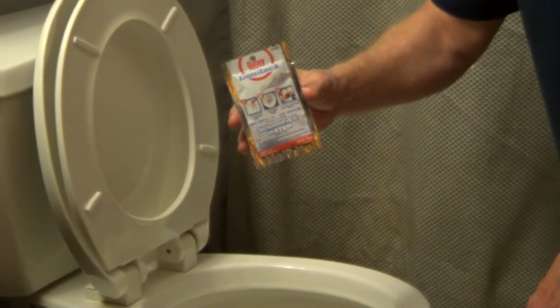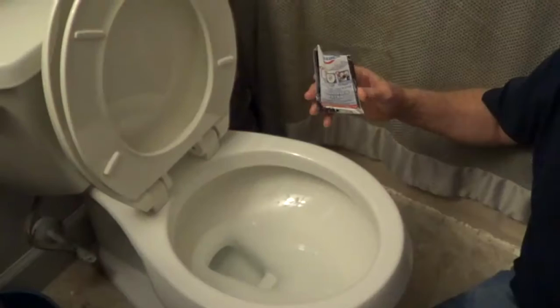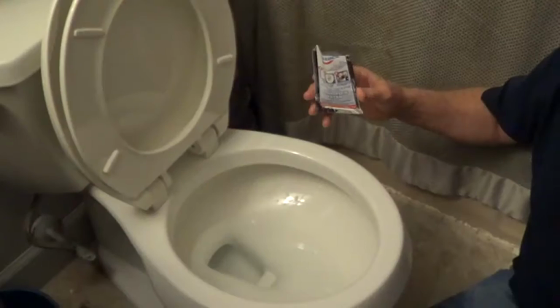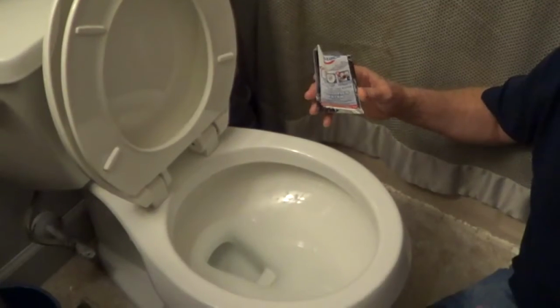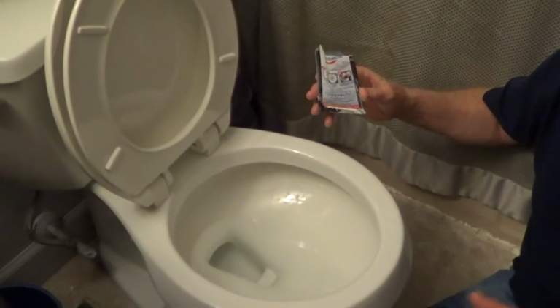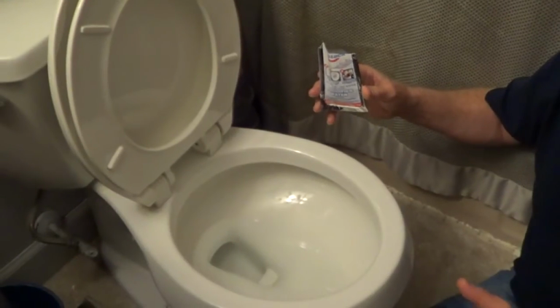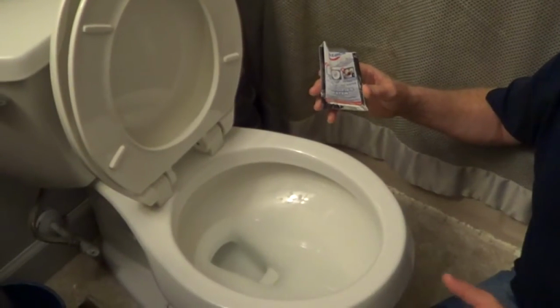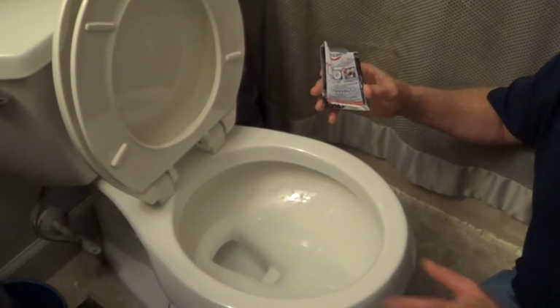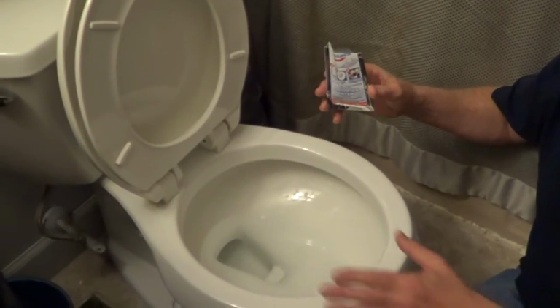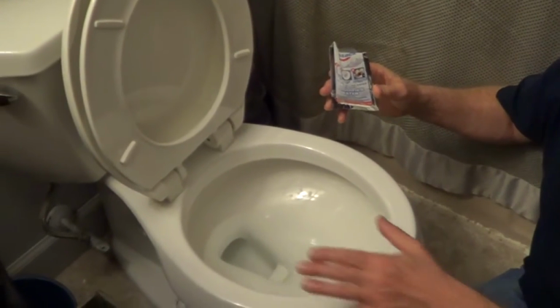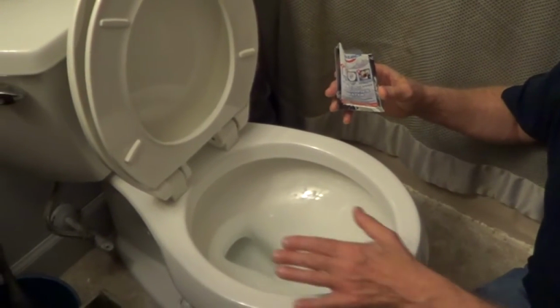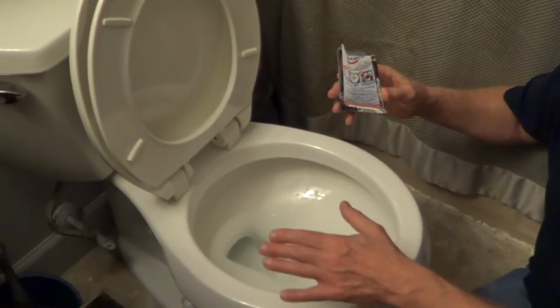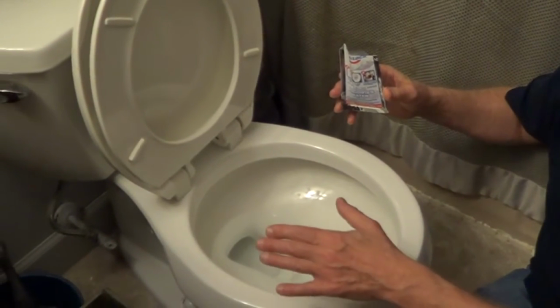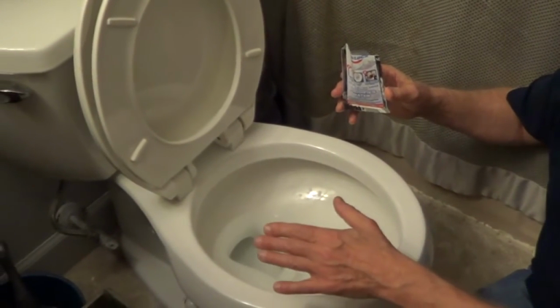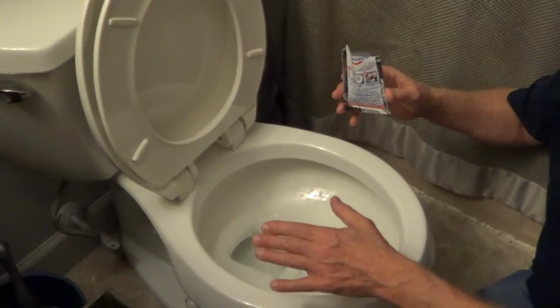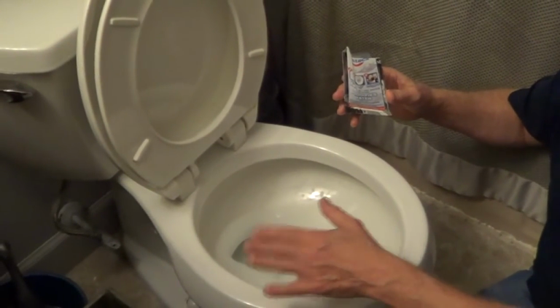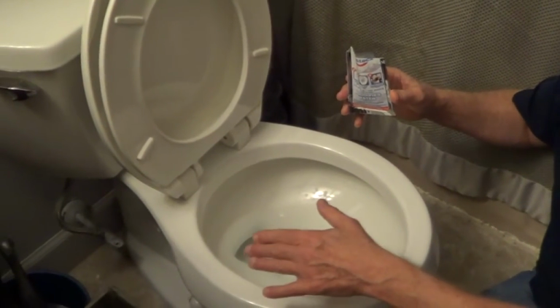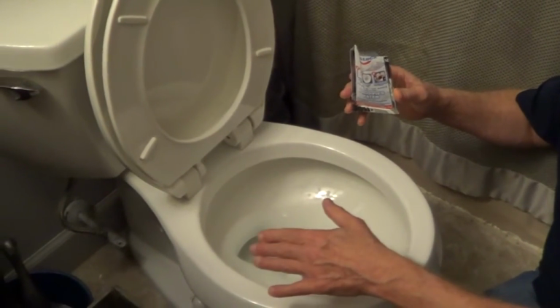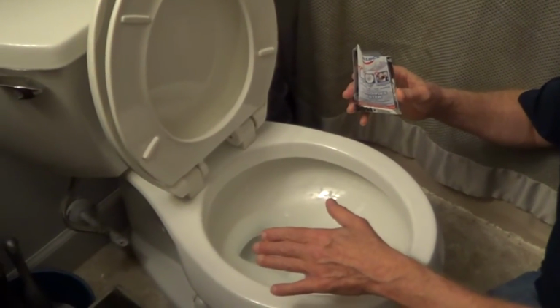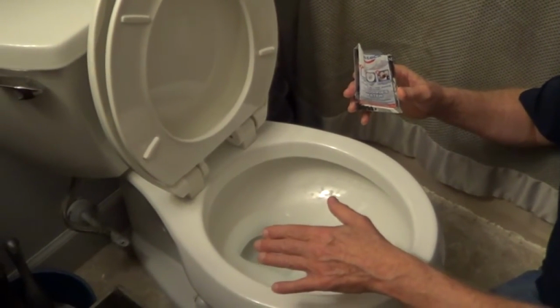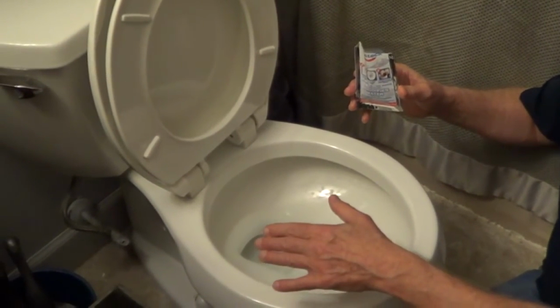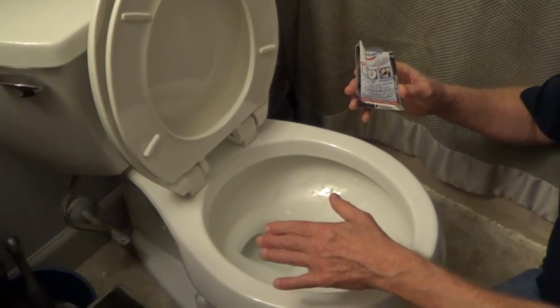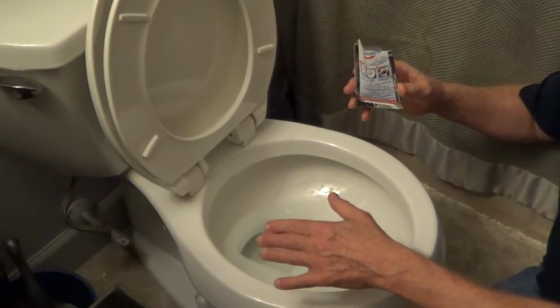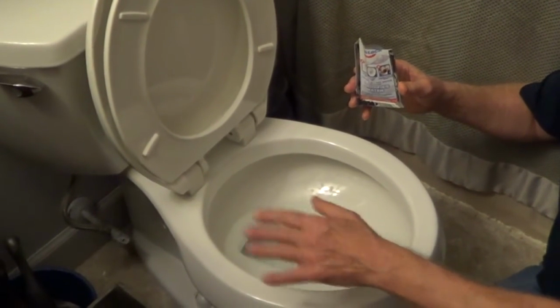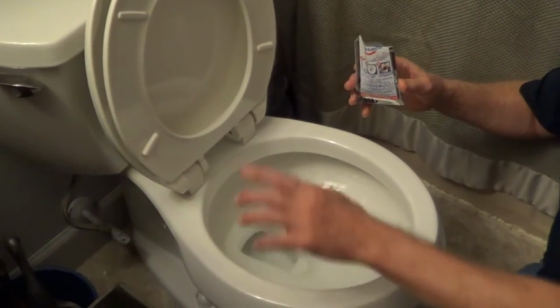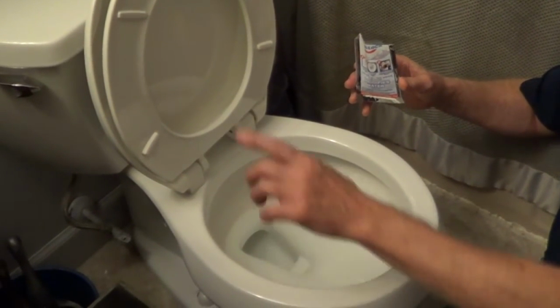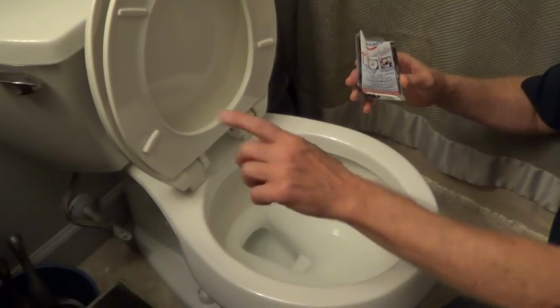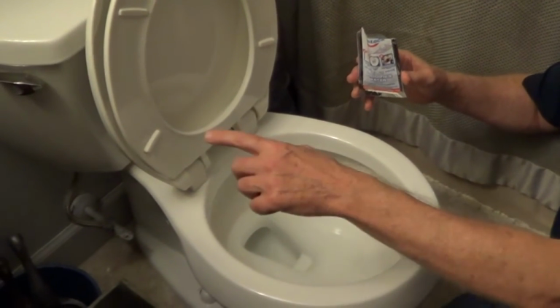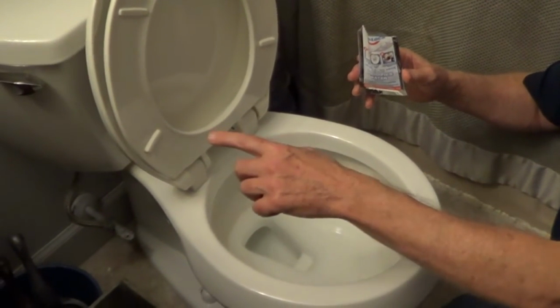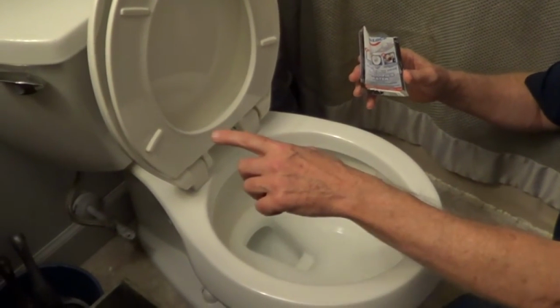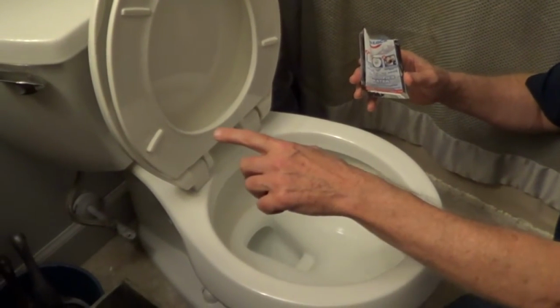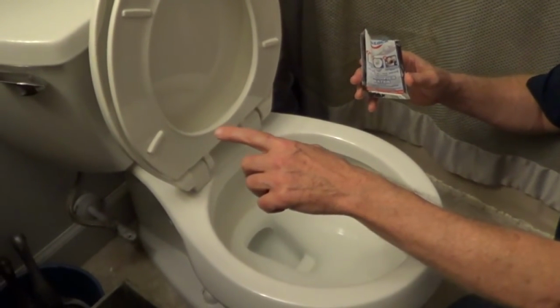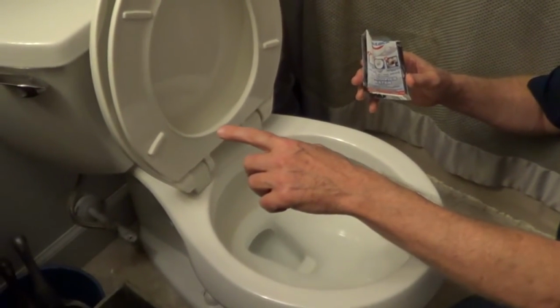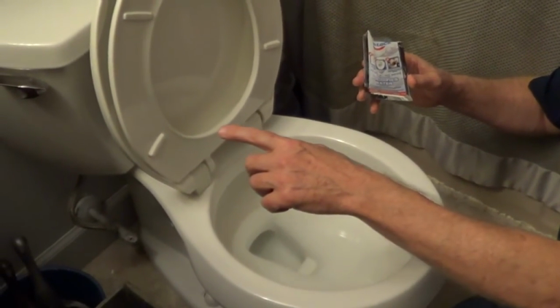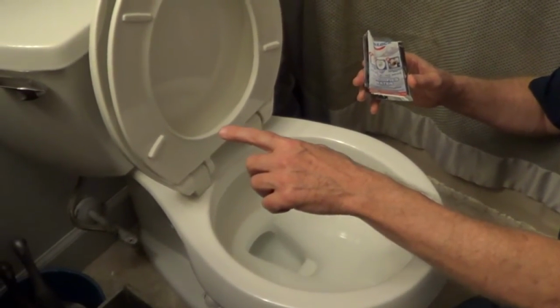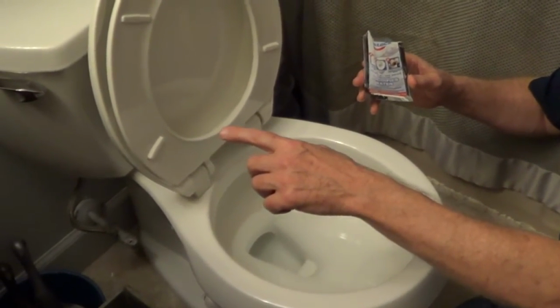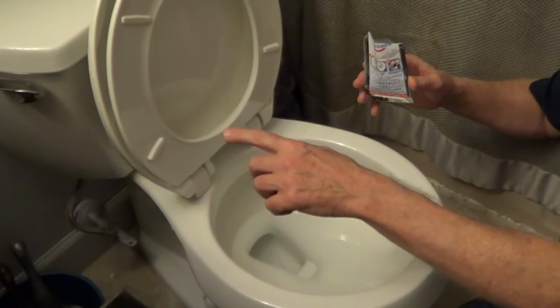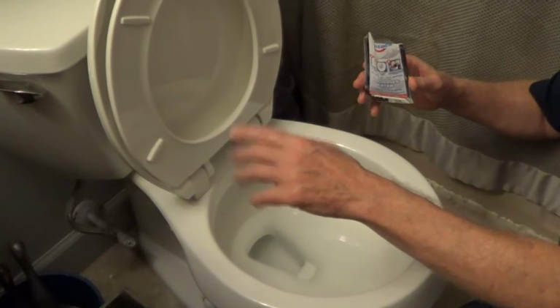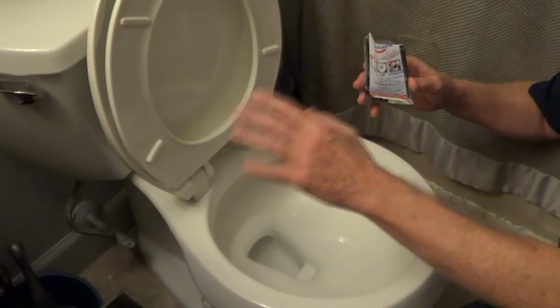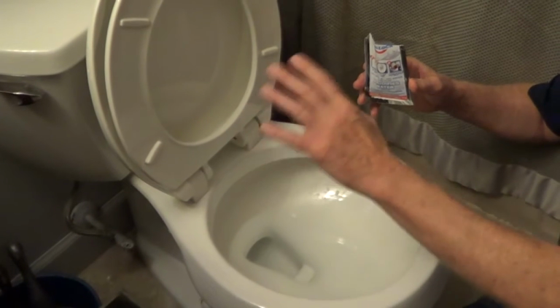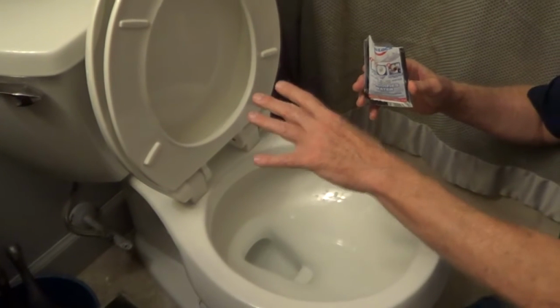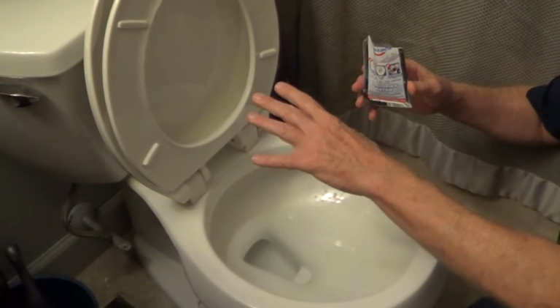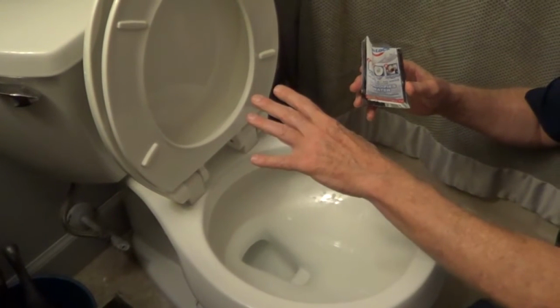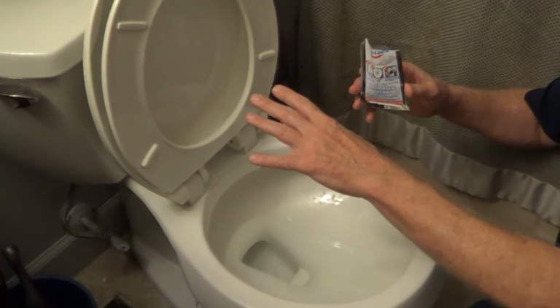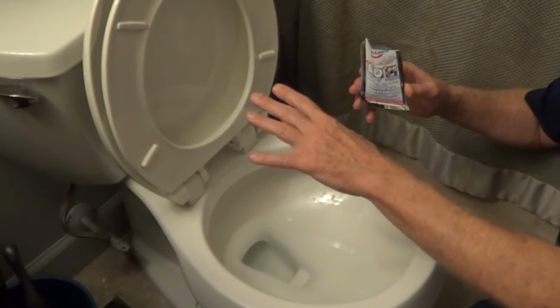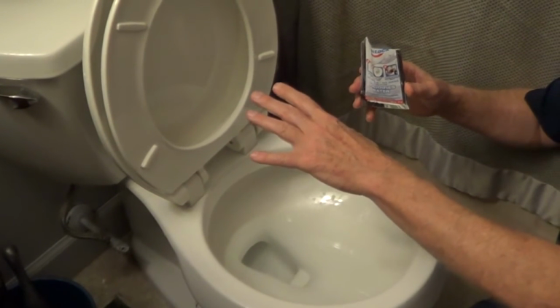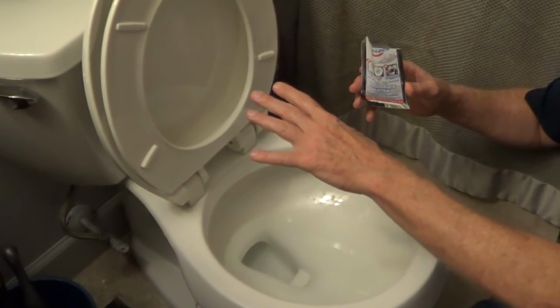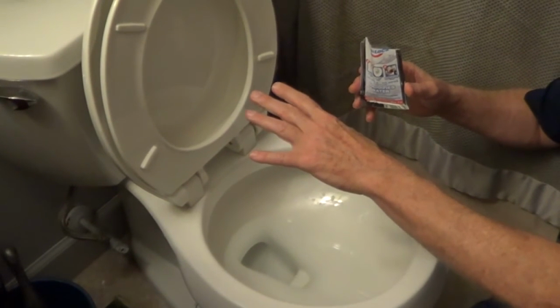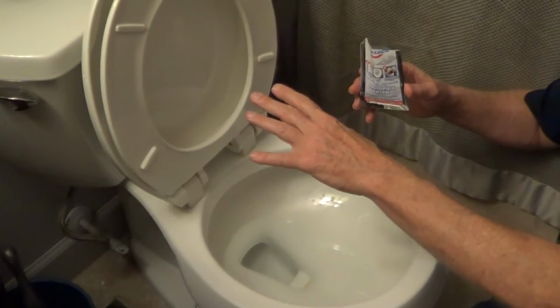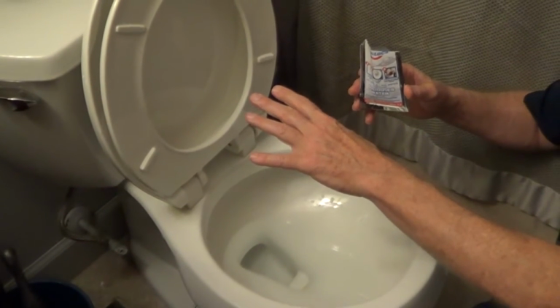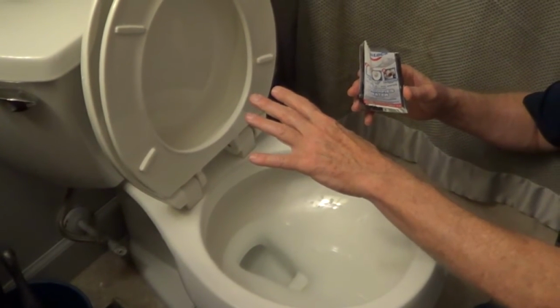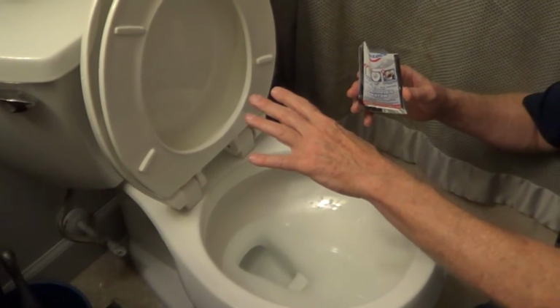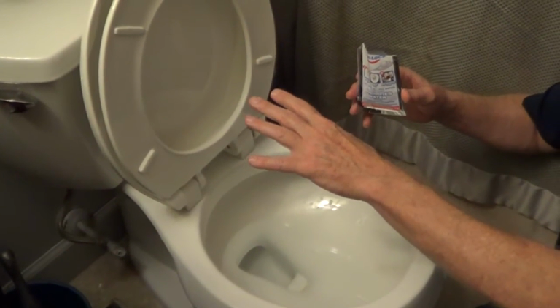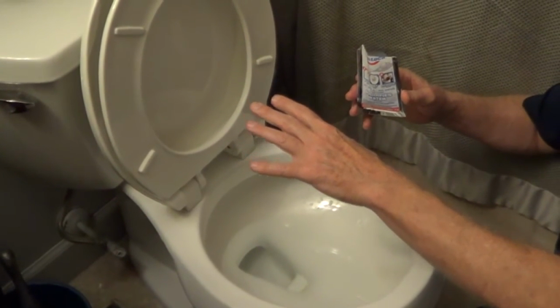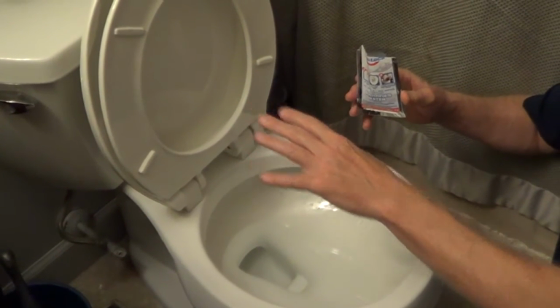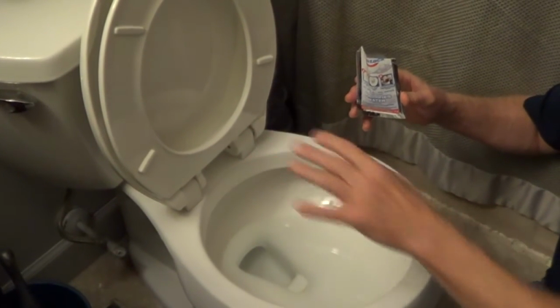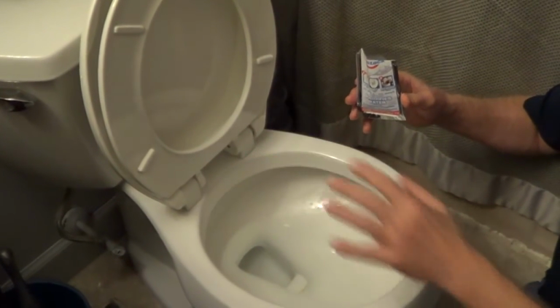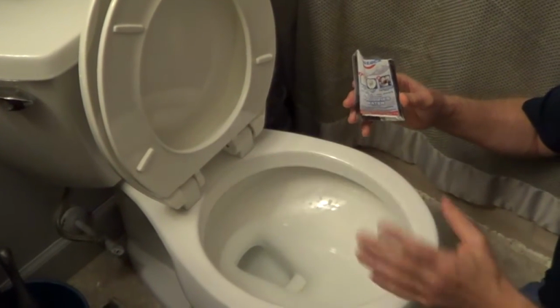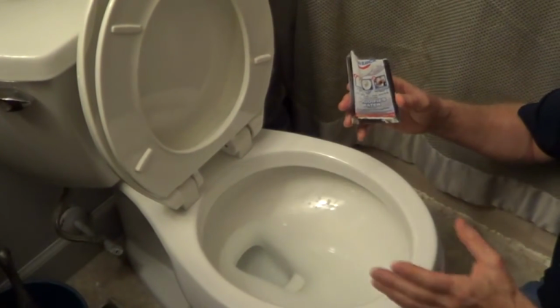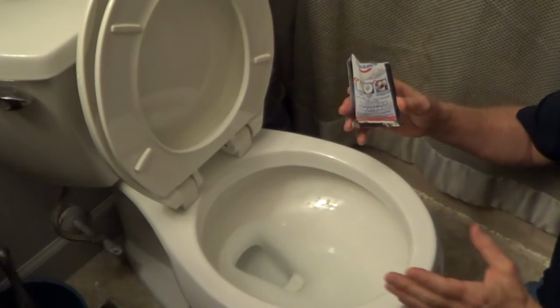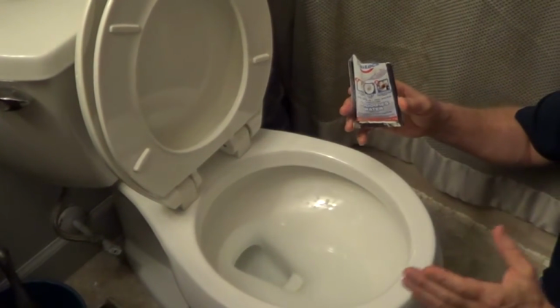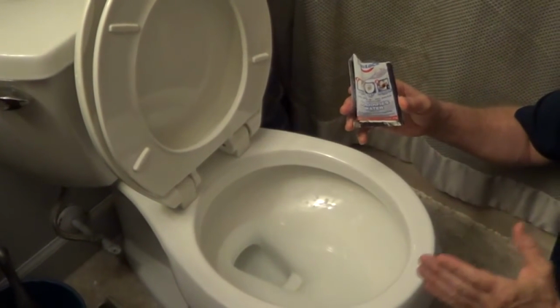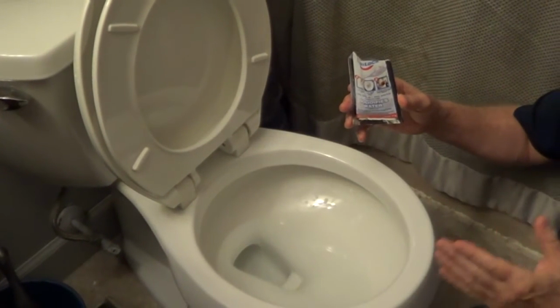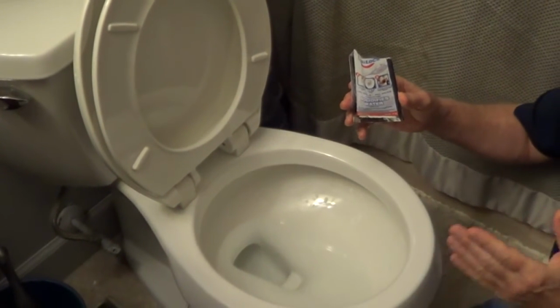Before you remove your toilet, you're going to turn the shutoff valve off. You're going to hold down the handle and release all the water out of the tank.